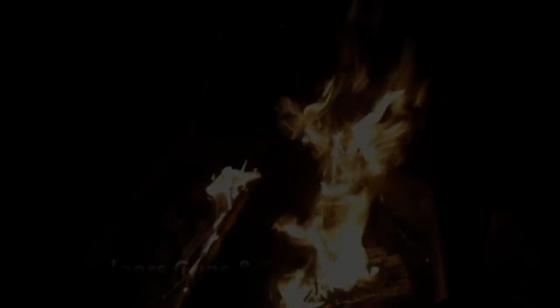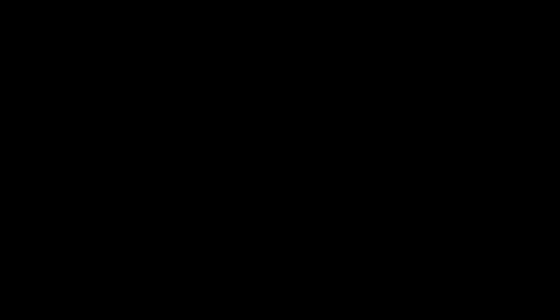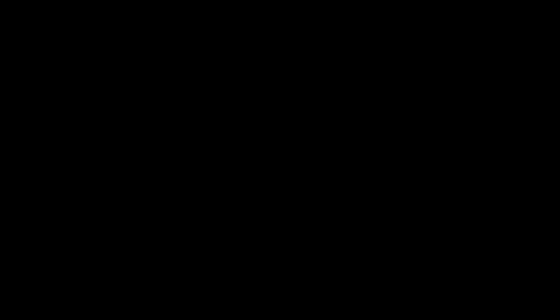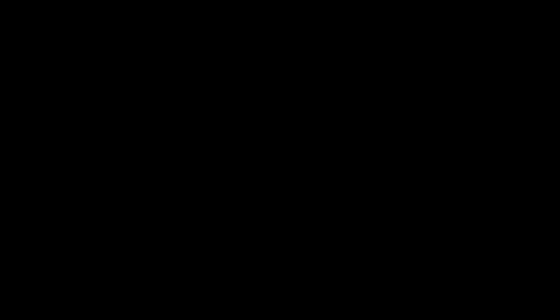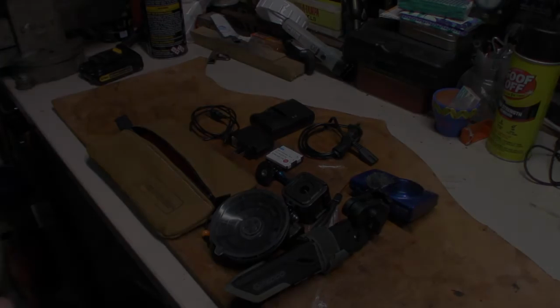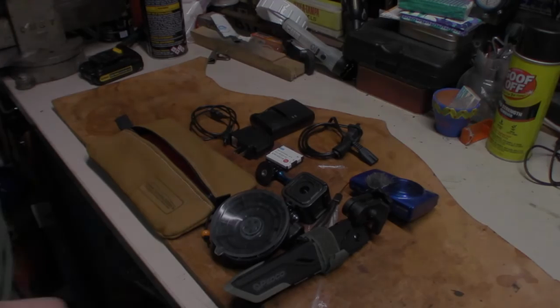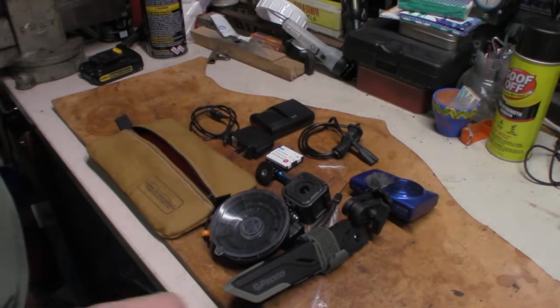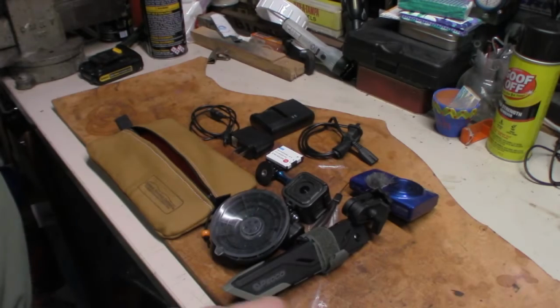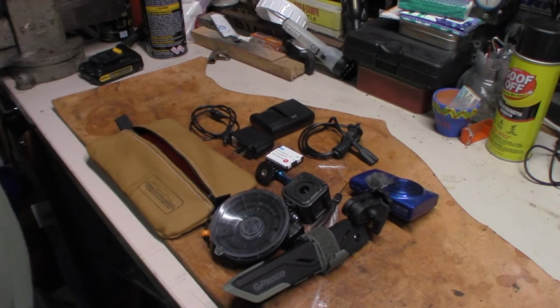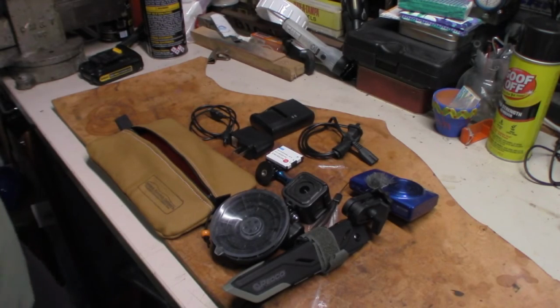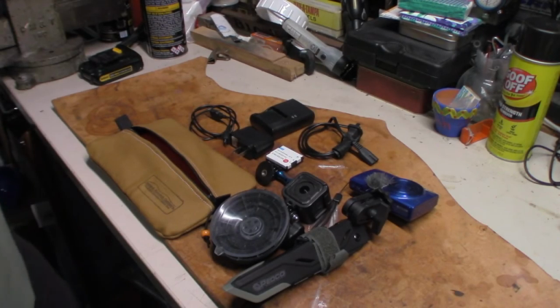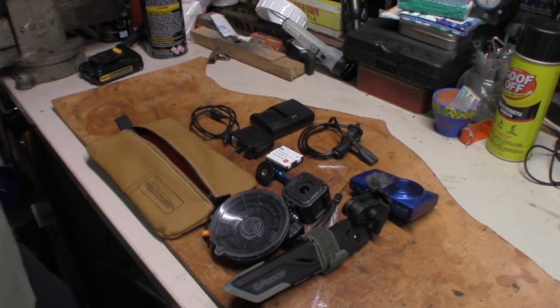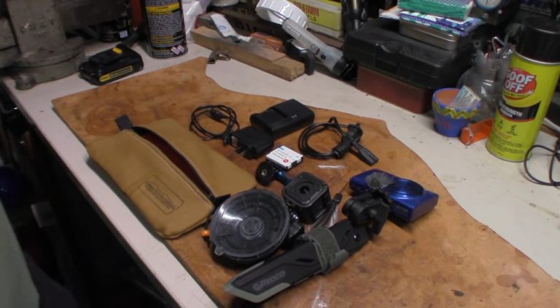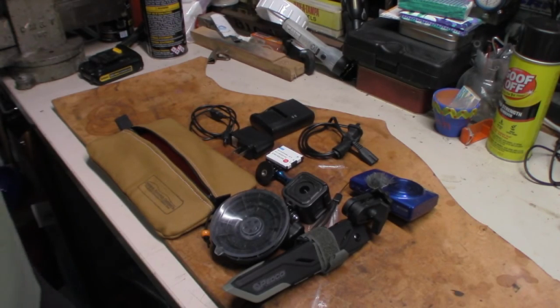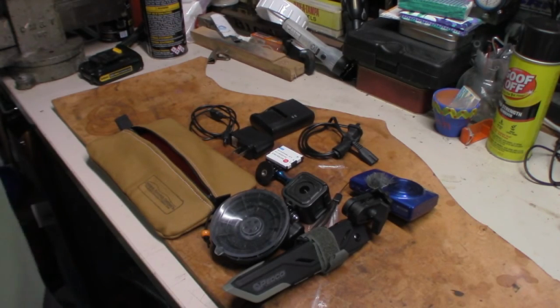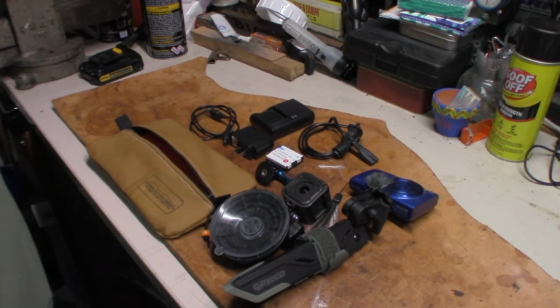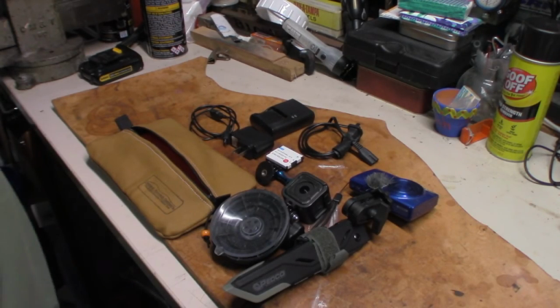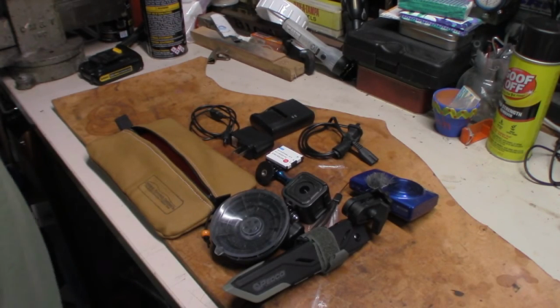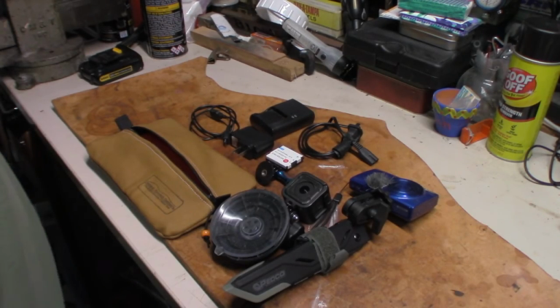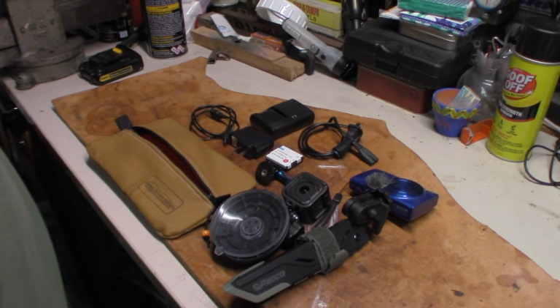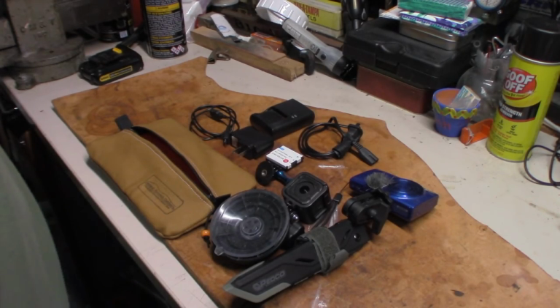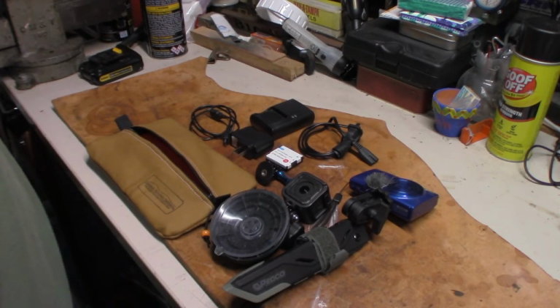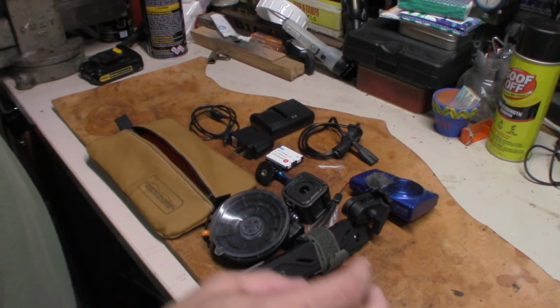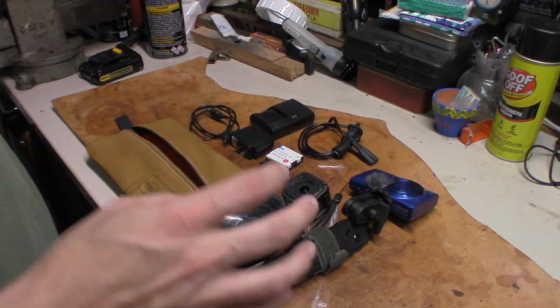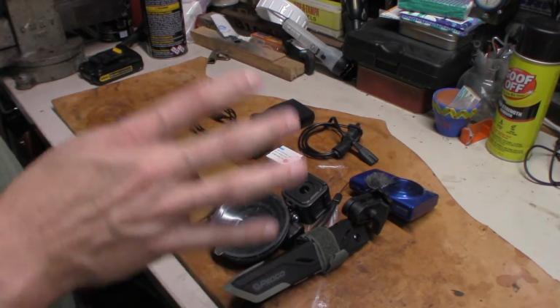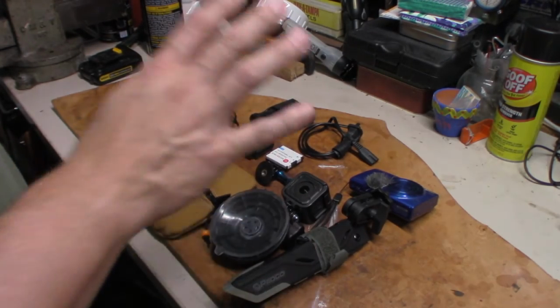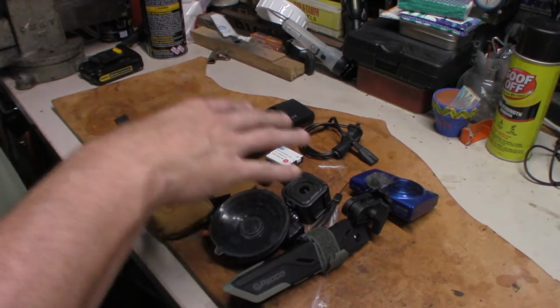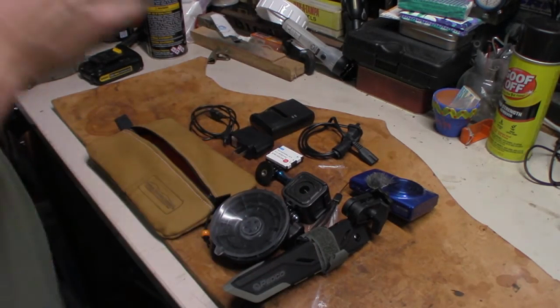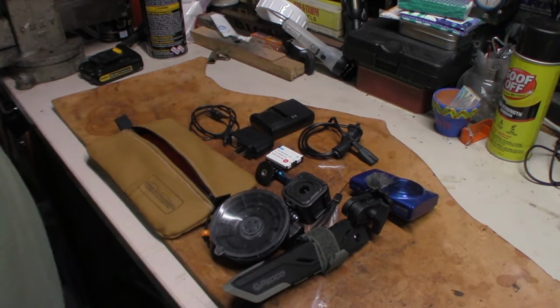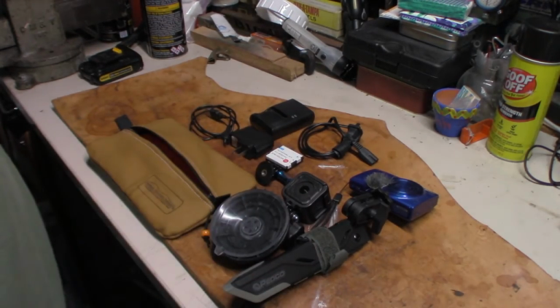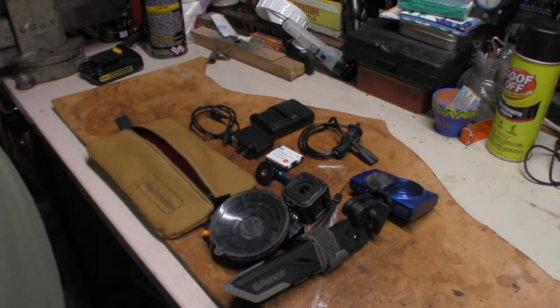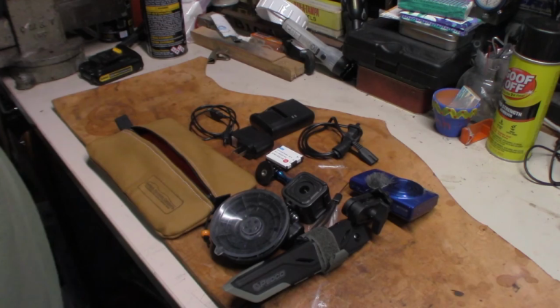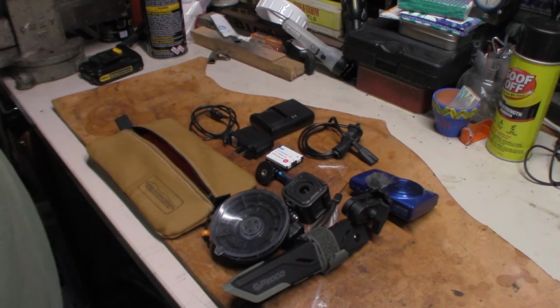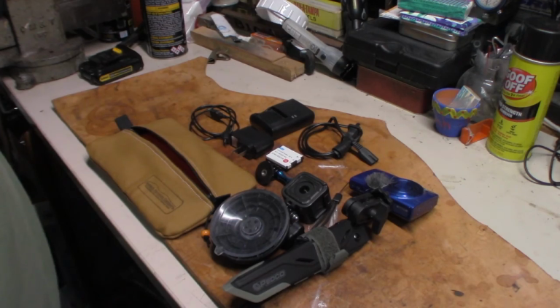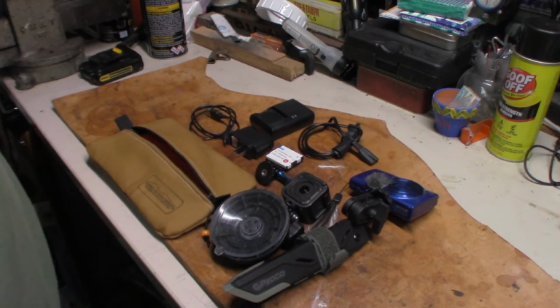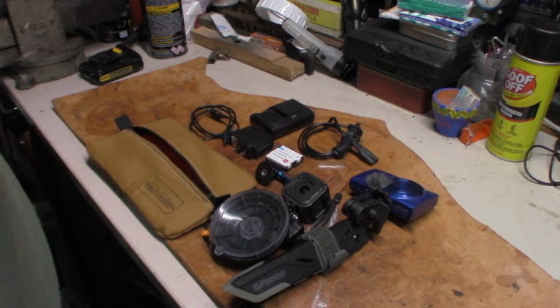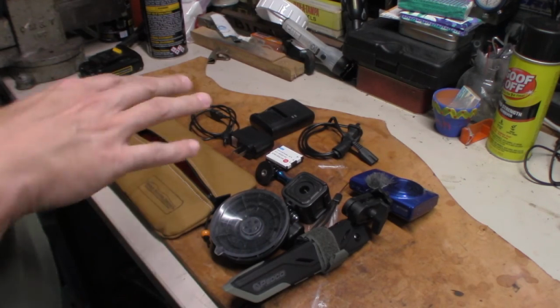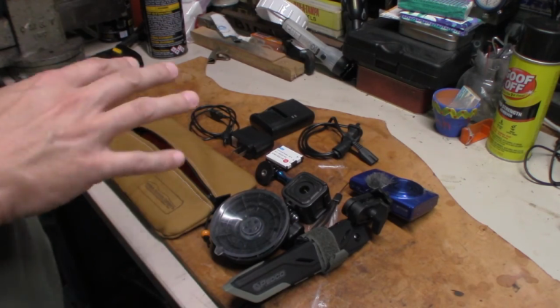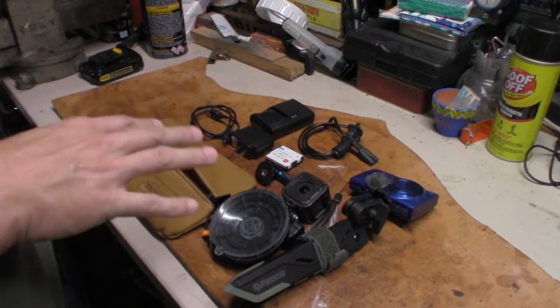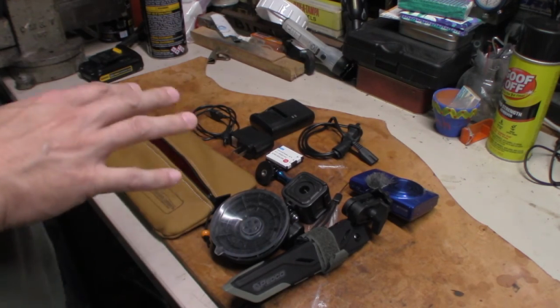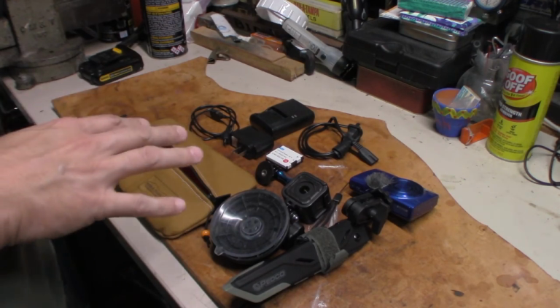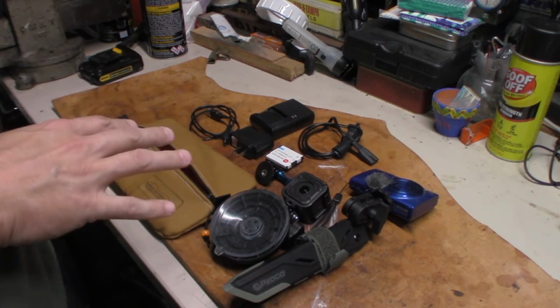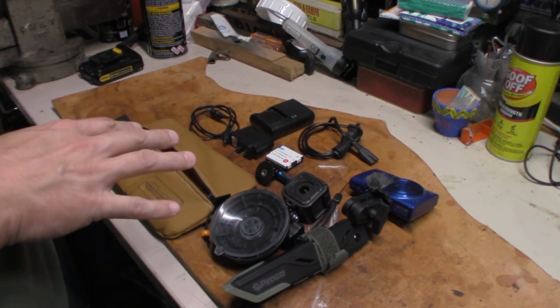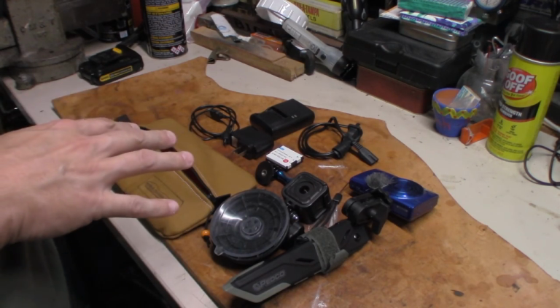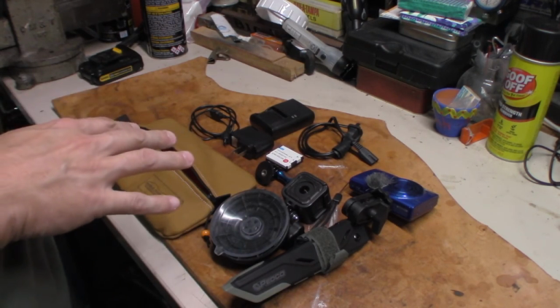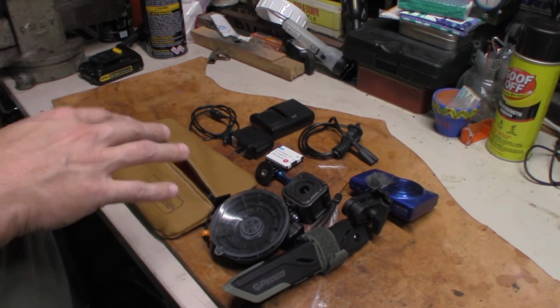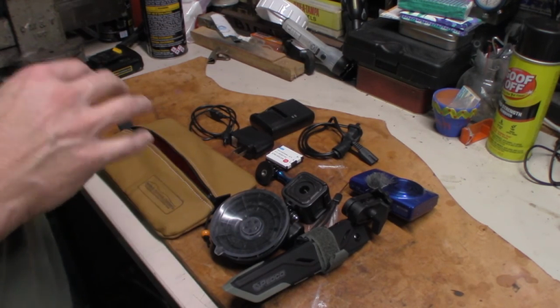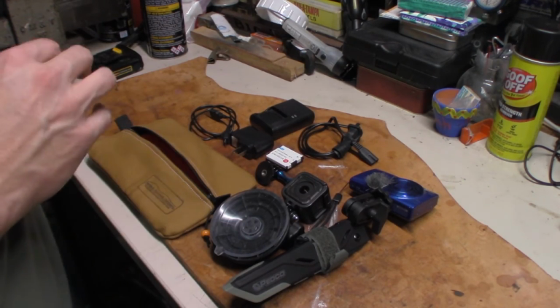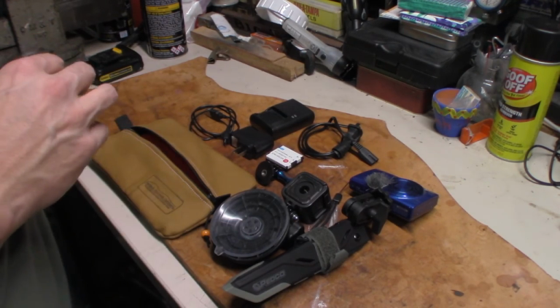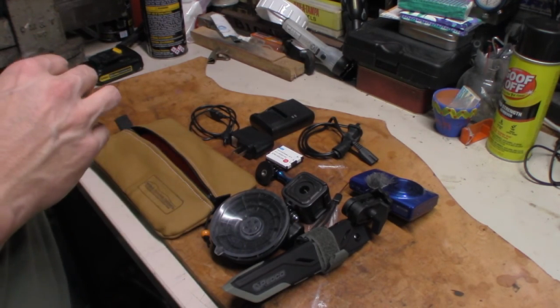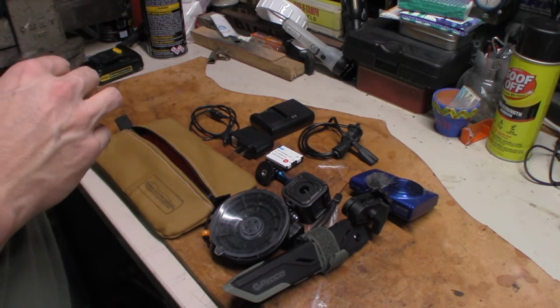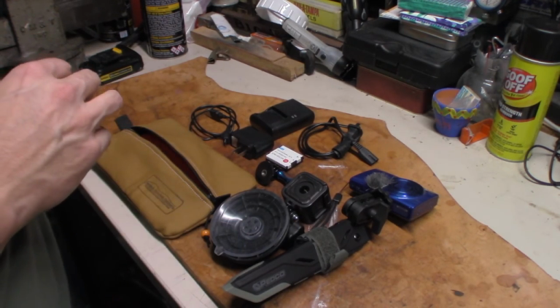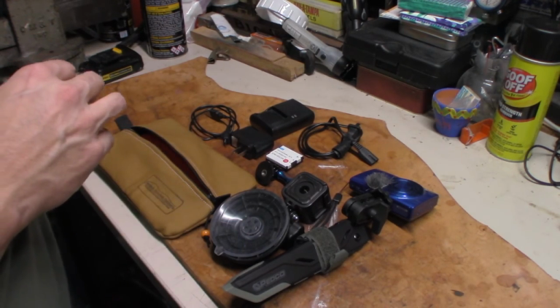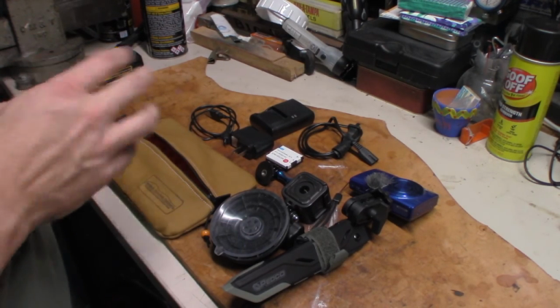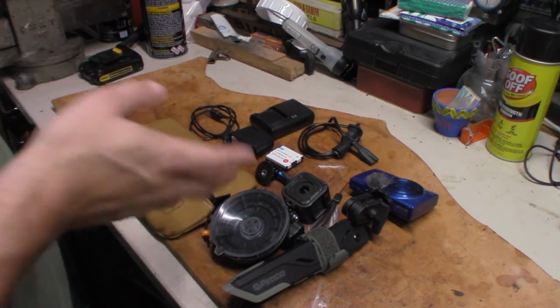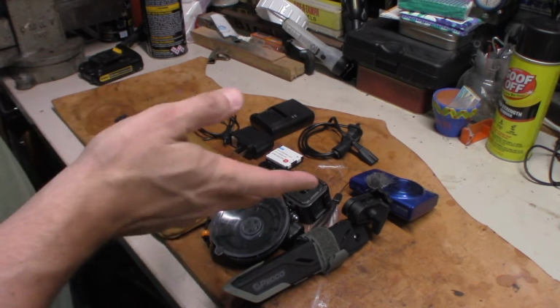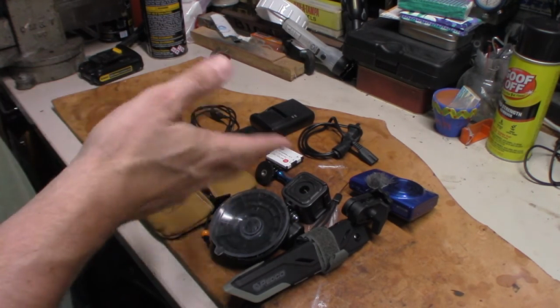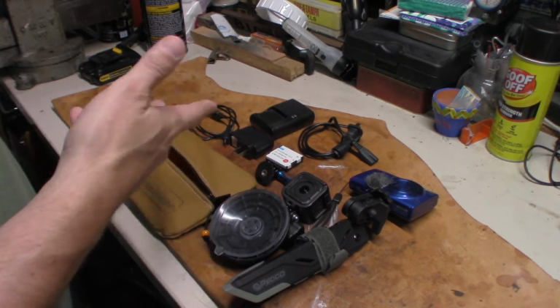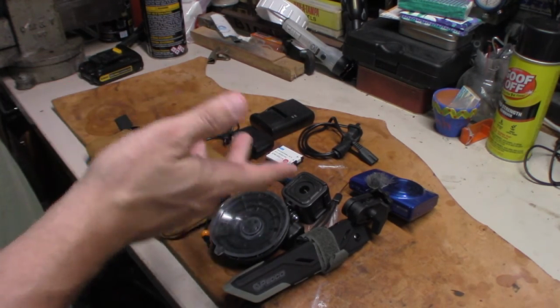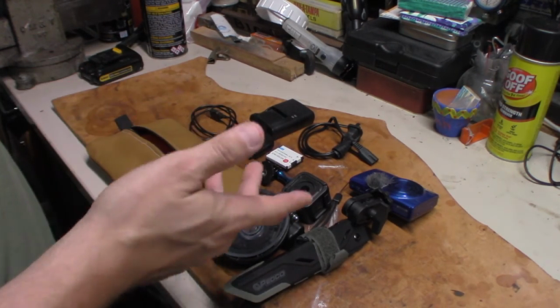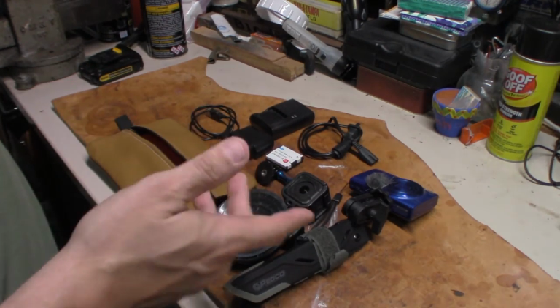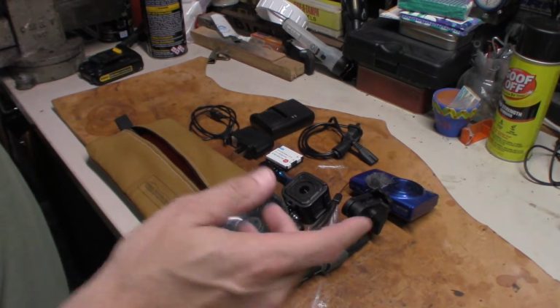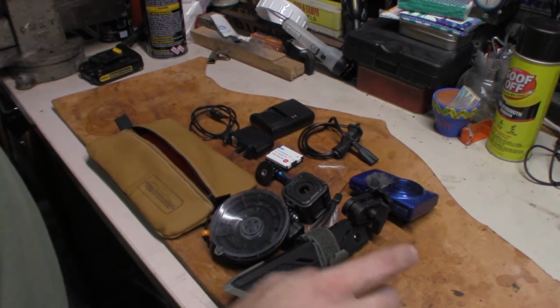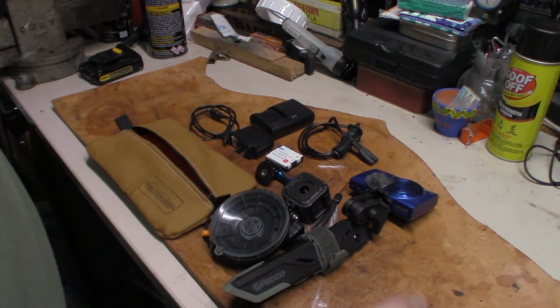What's going on everybody? This is Patrick, Midton Outdoors. I'll talk to you about this little camera setup I got going on laying down on the workbench here.